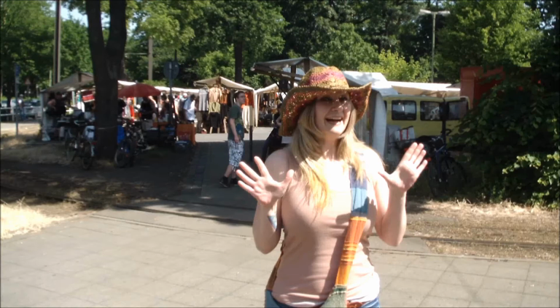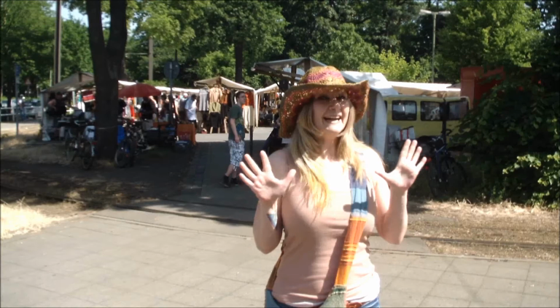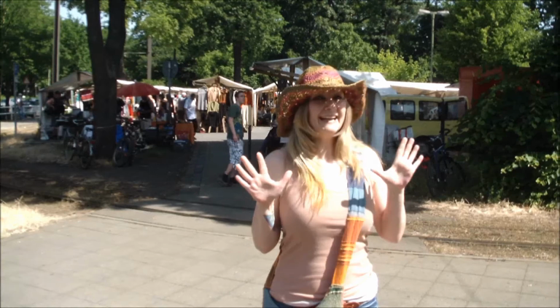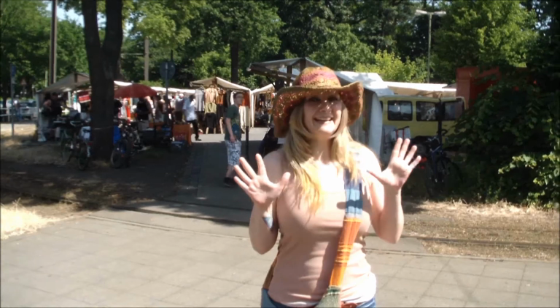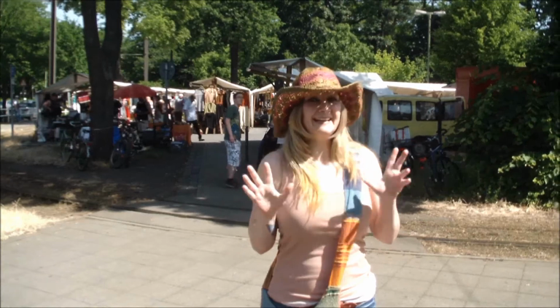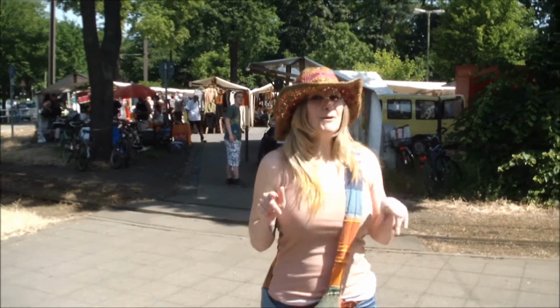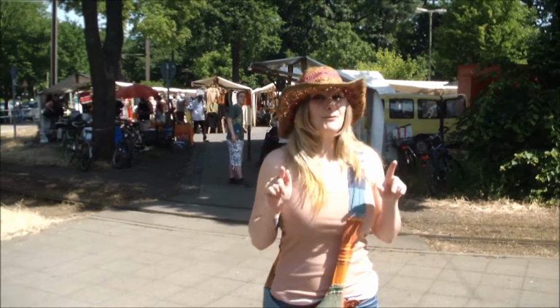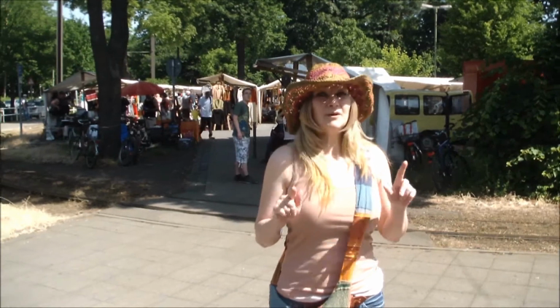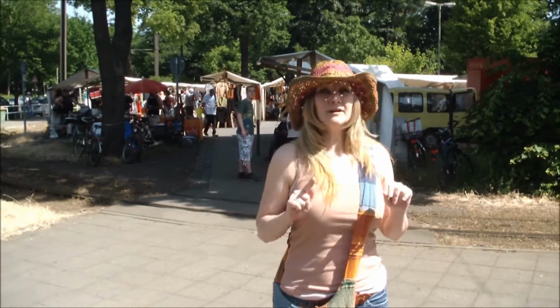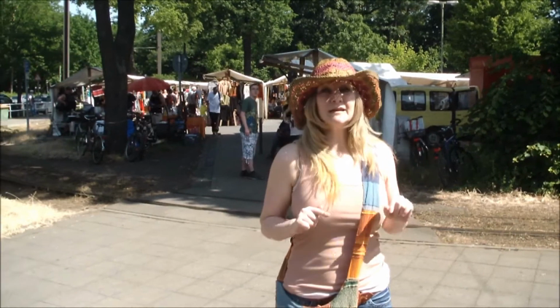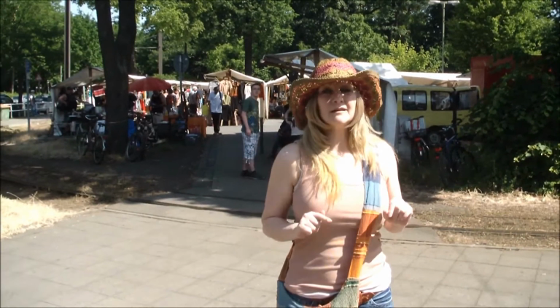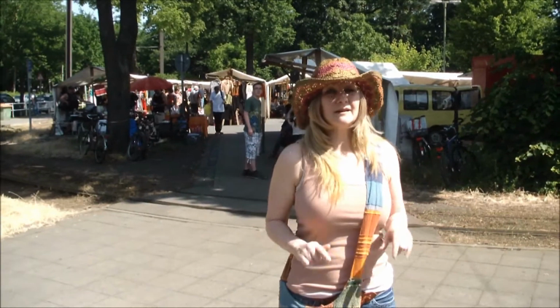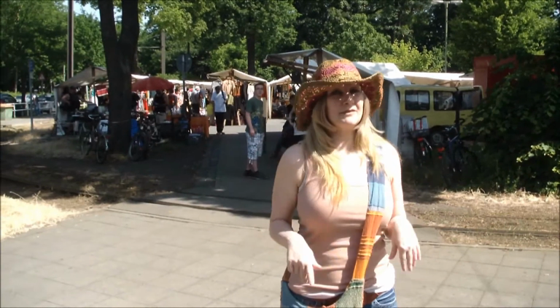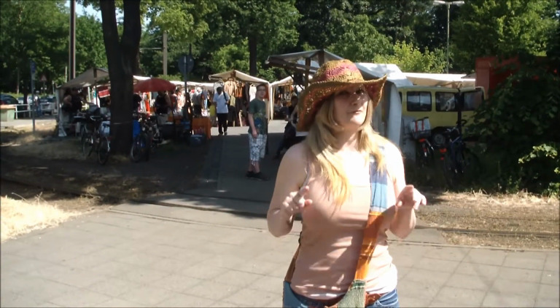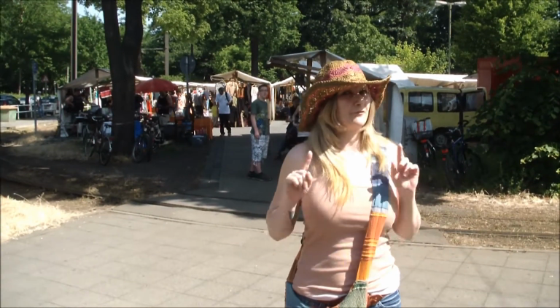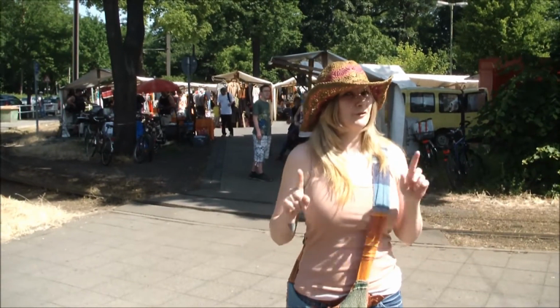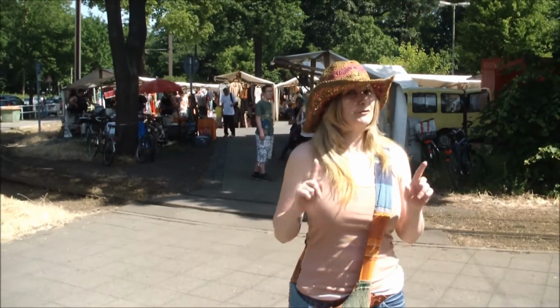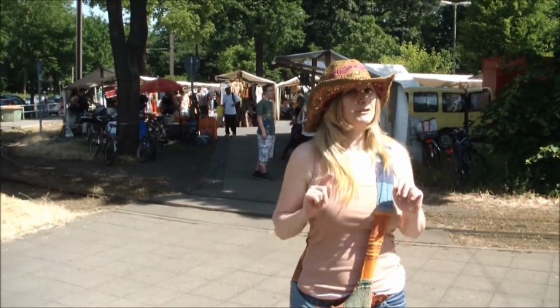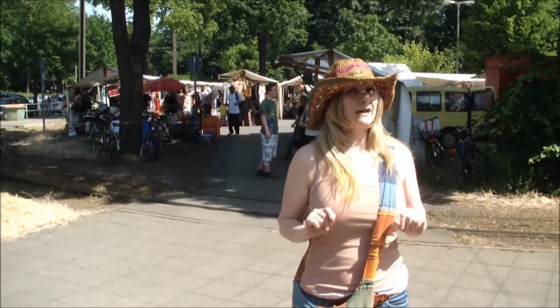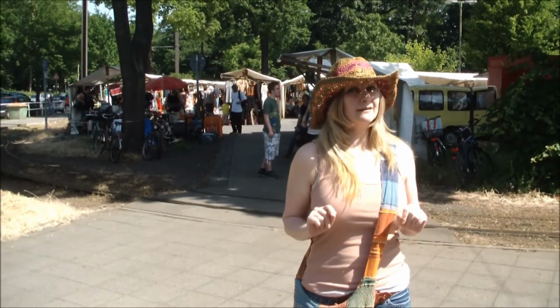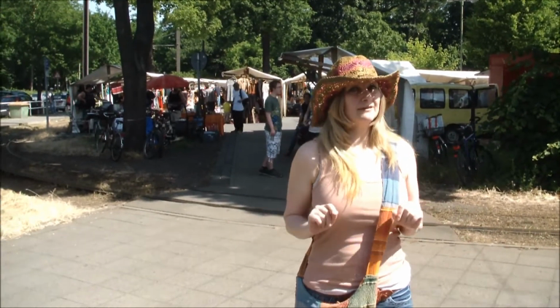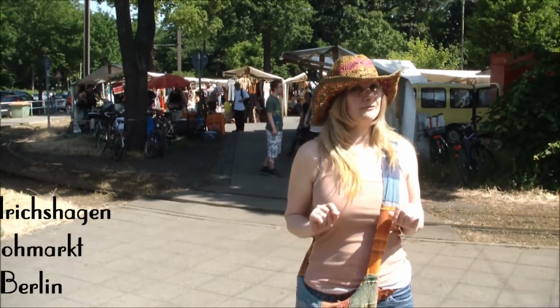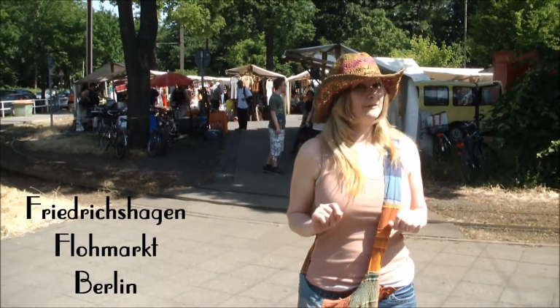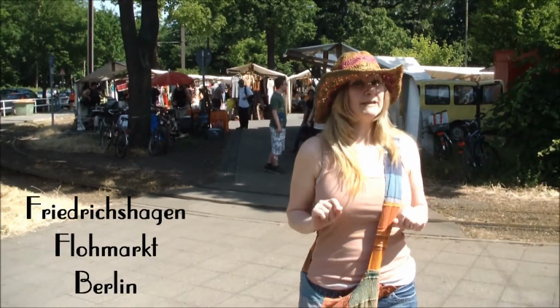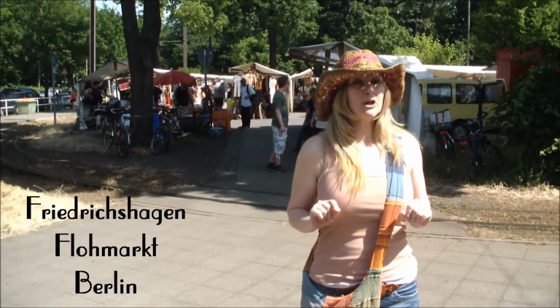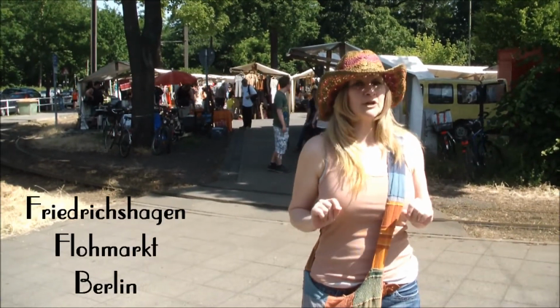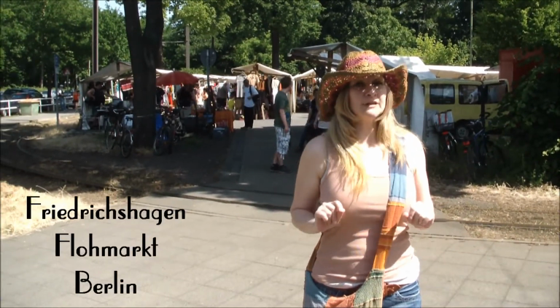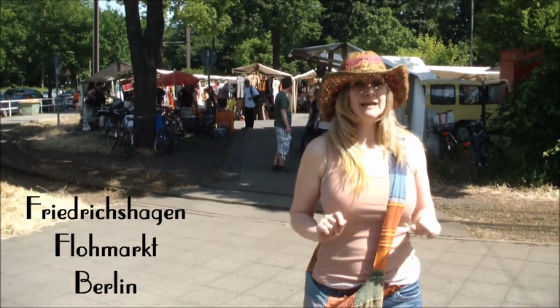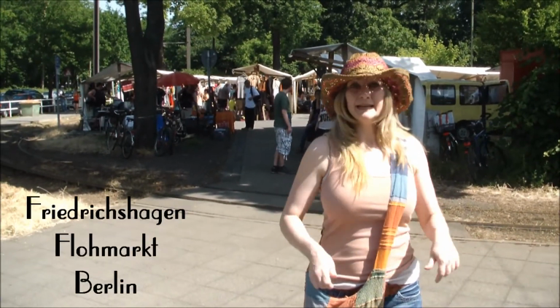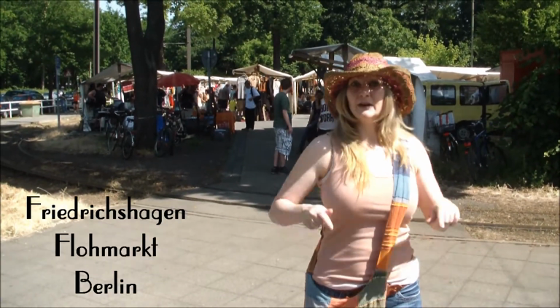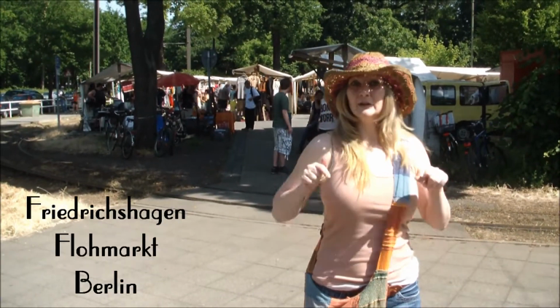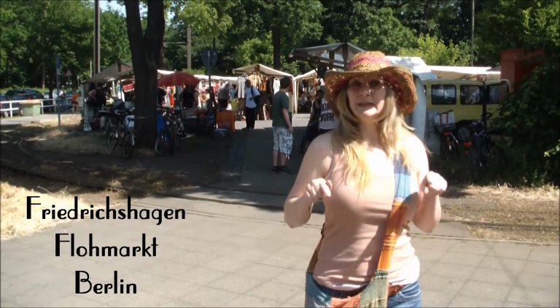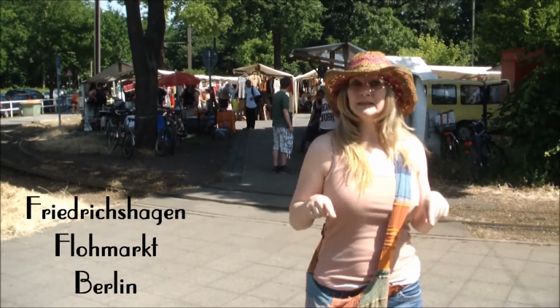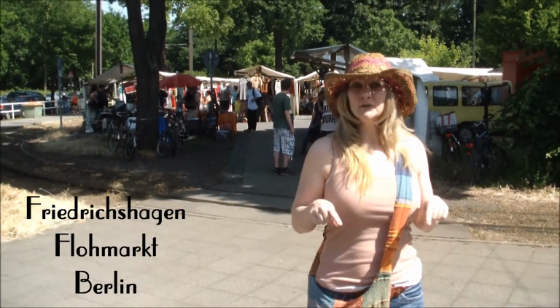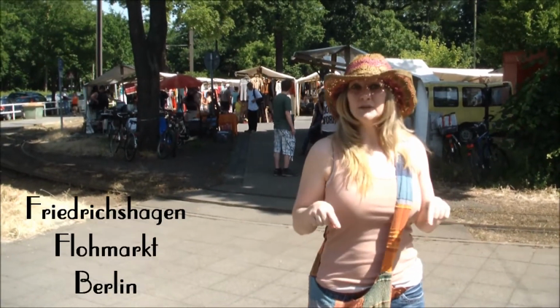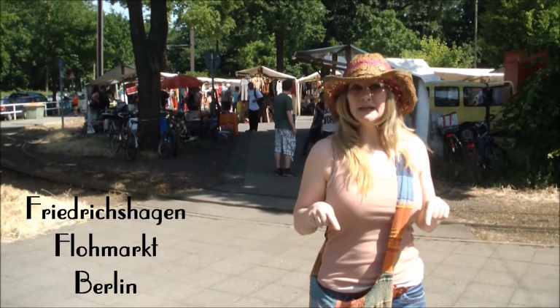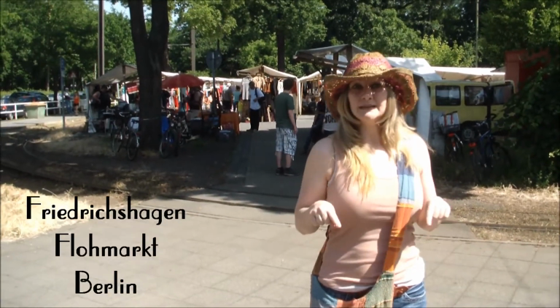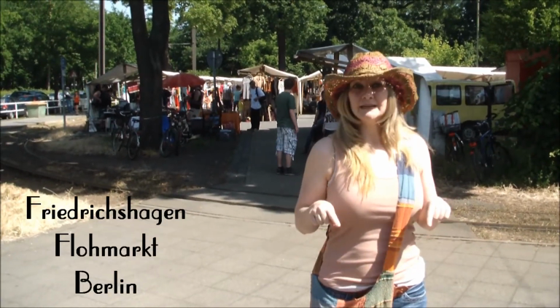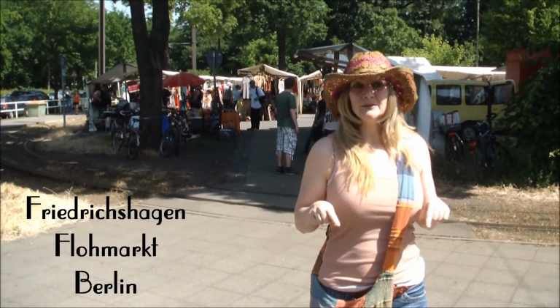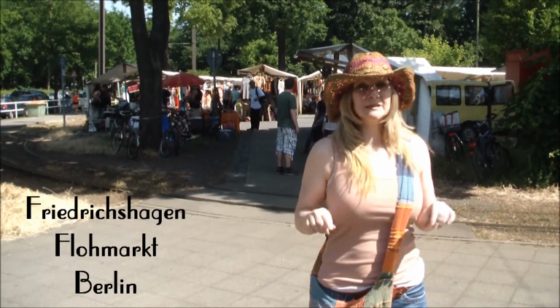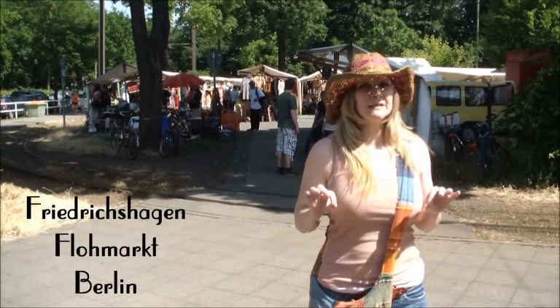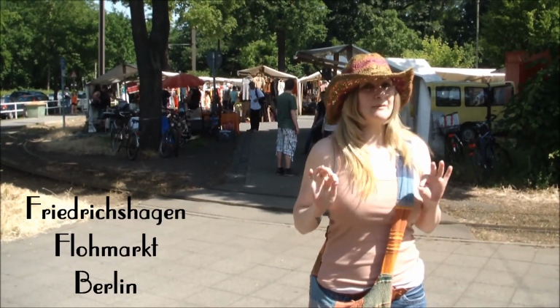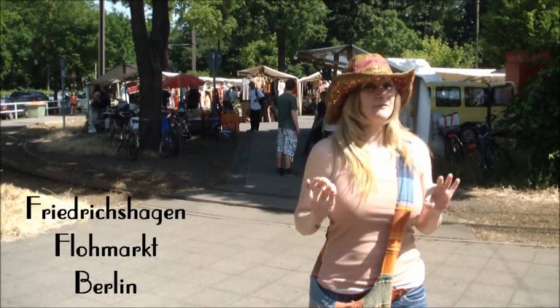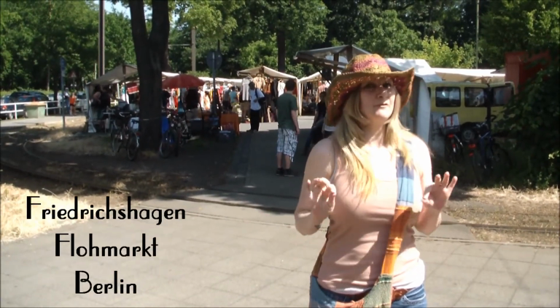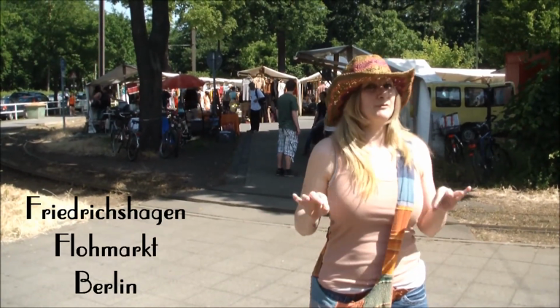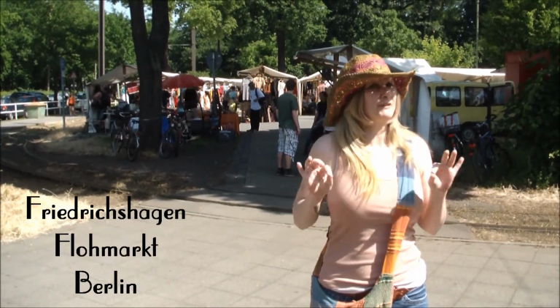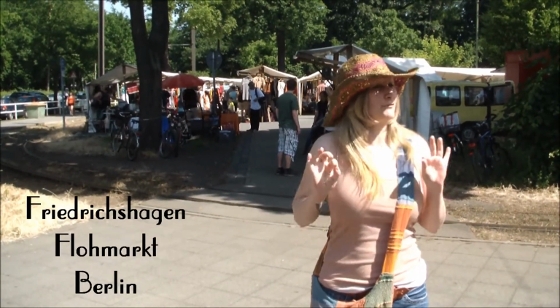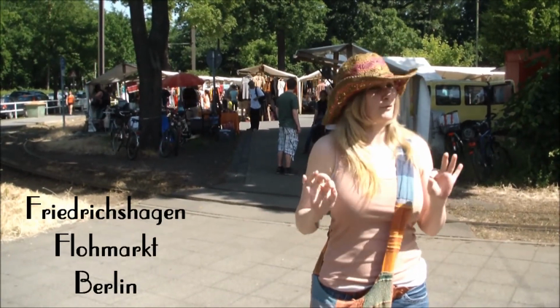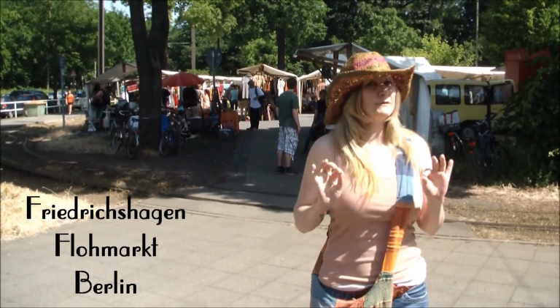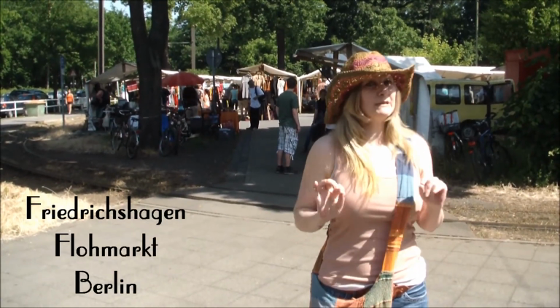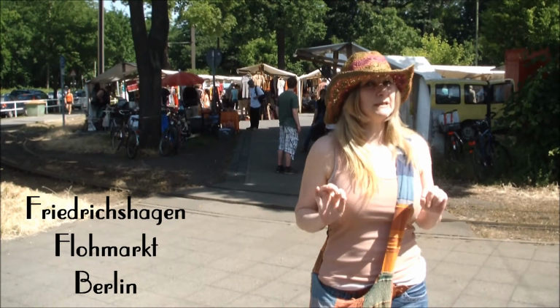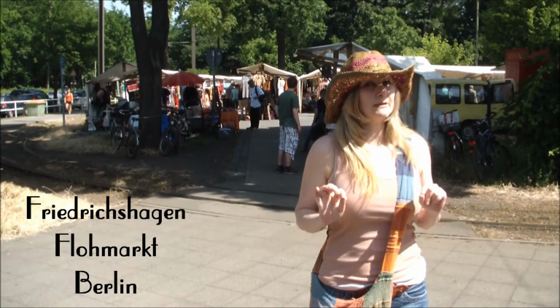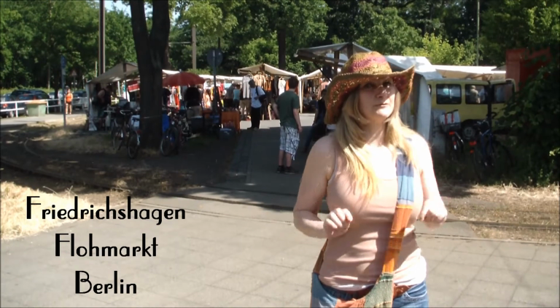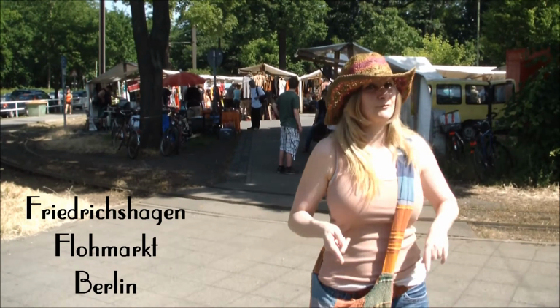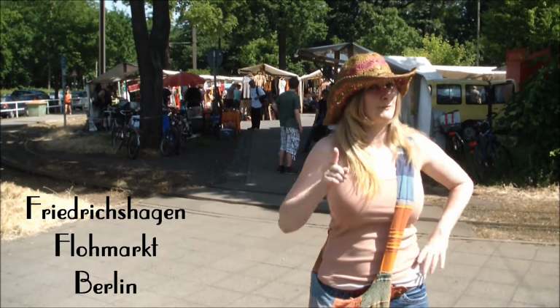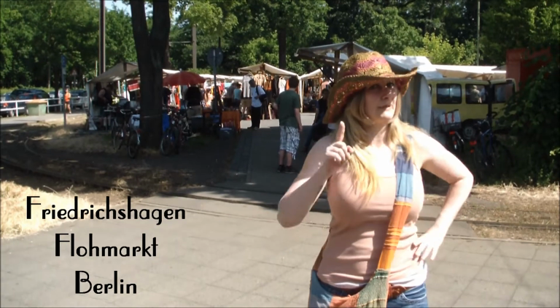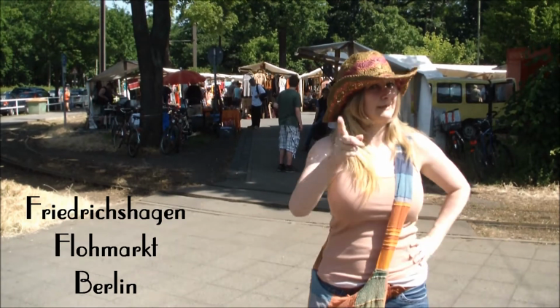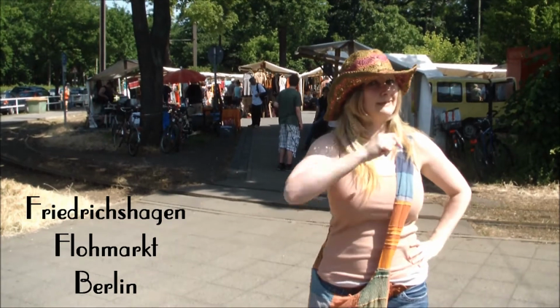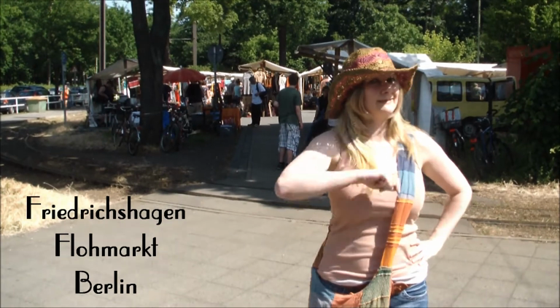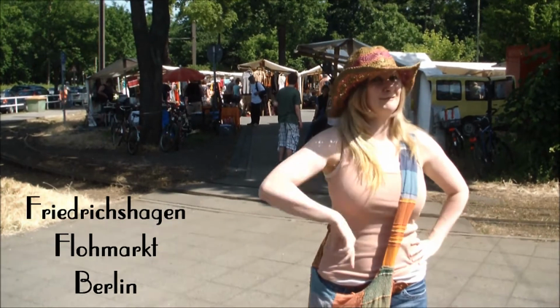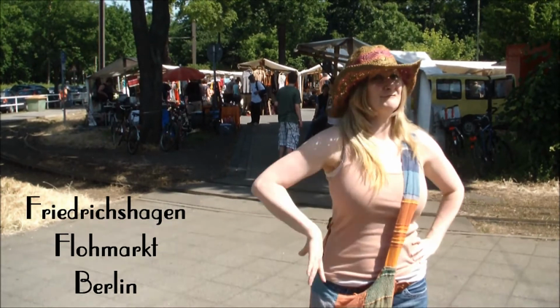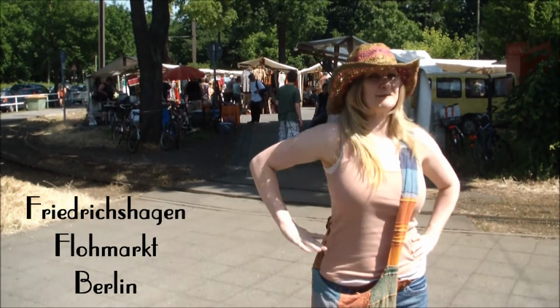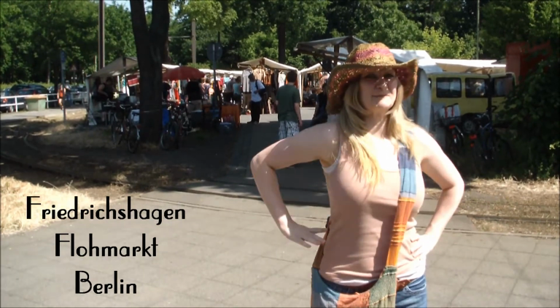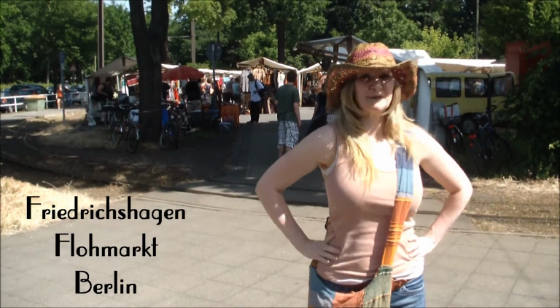Hi! We're here at the Friedrich Hagner flea market. Now let's go test out some of those thrifty tips from Nikita and Vesper.